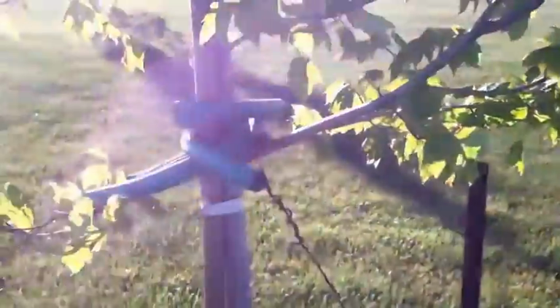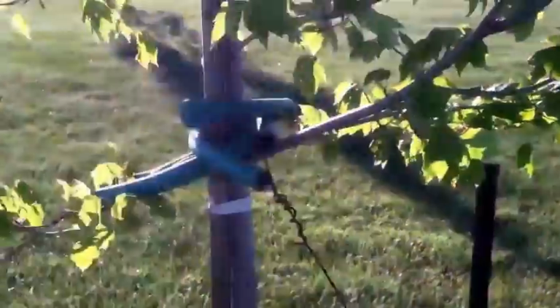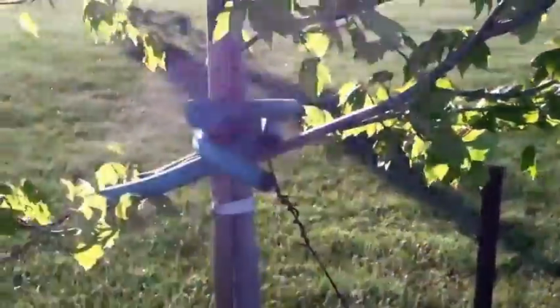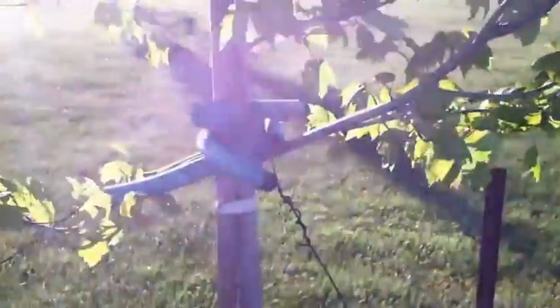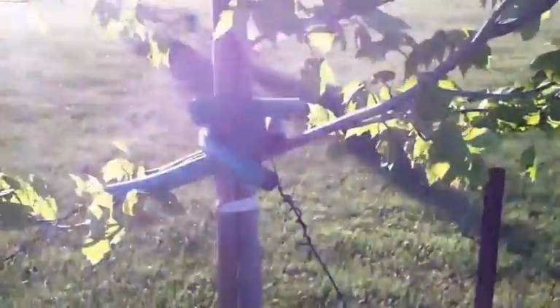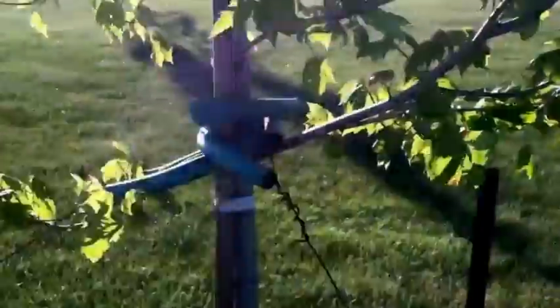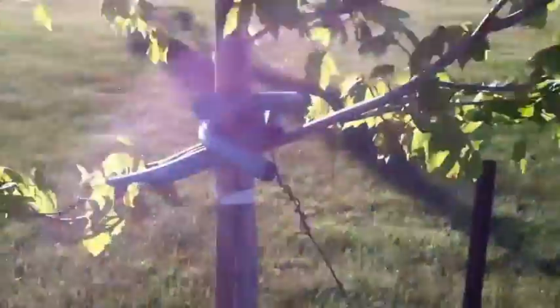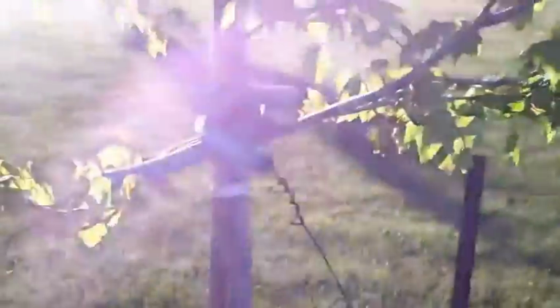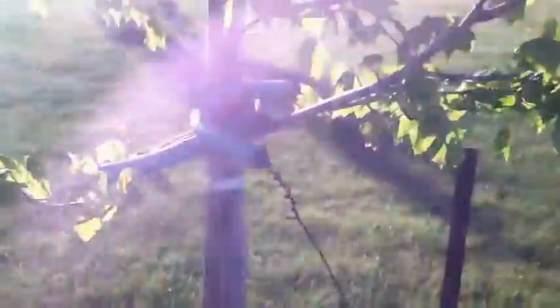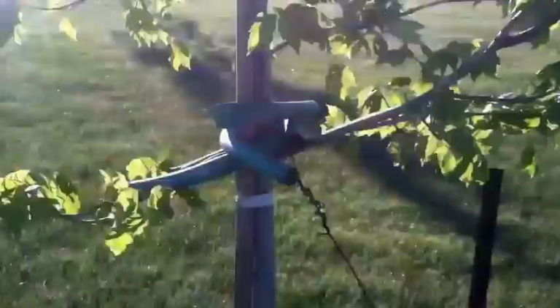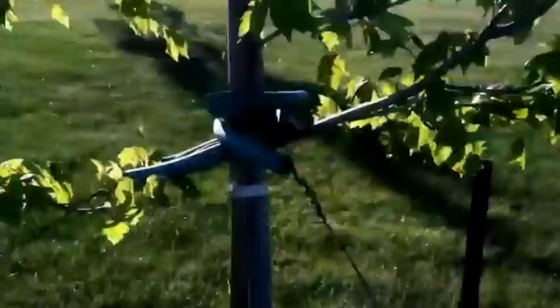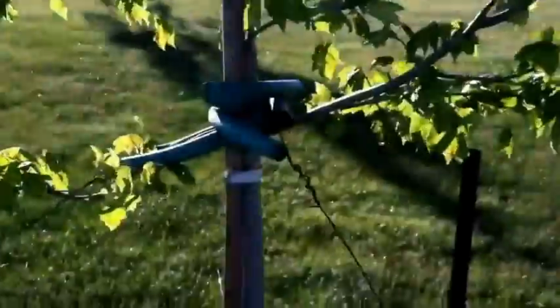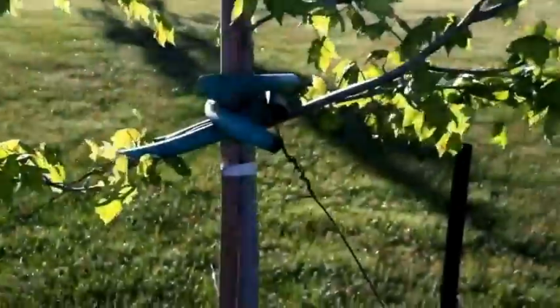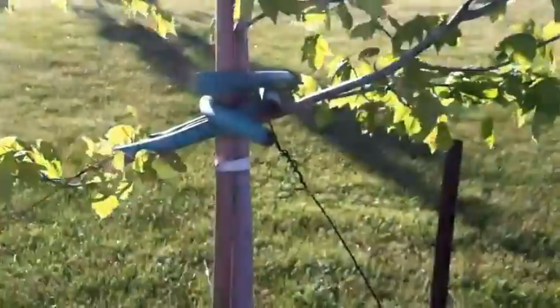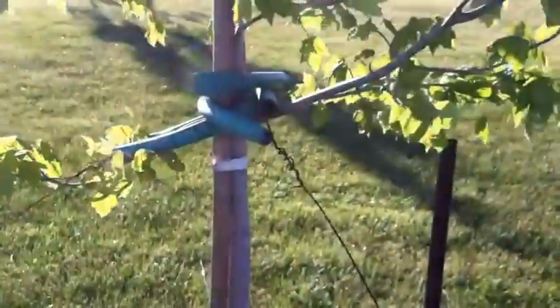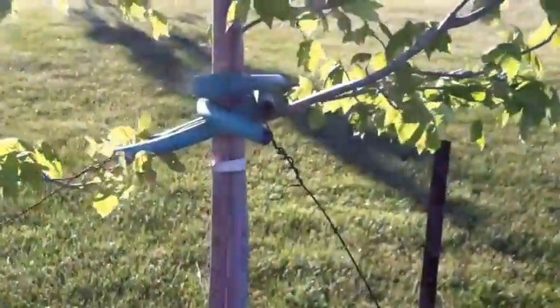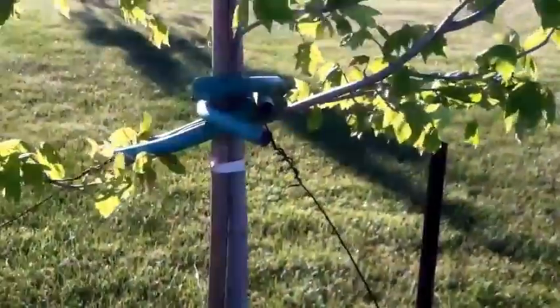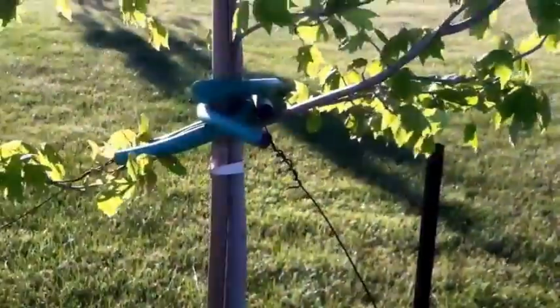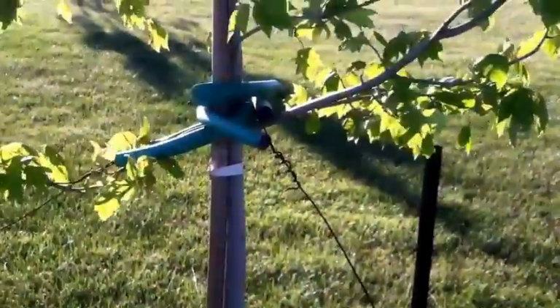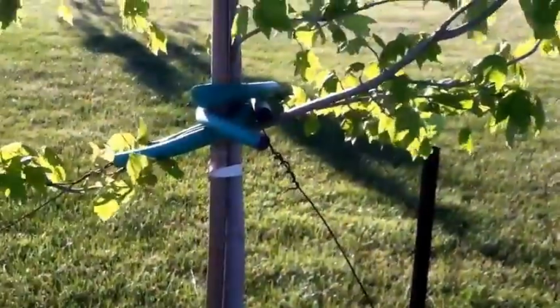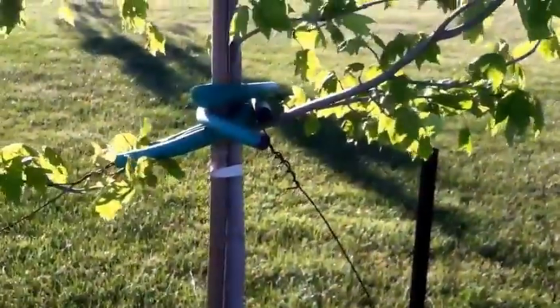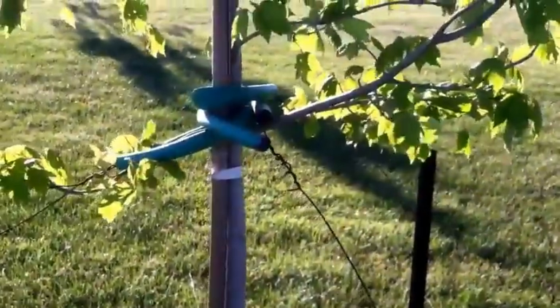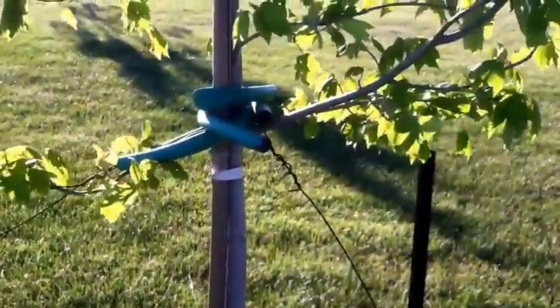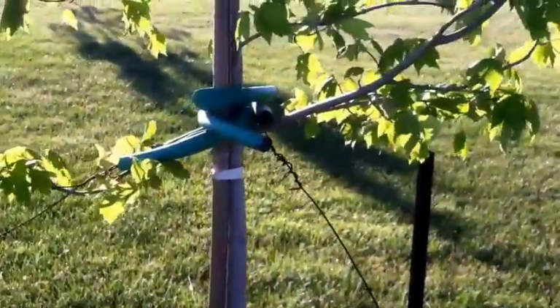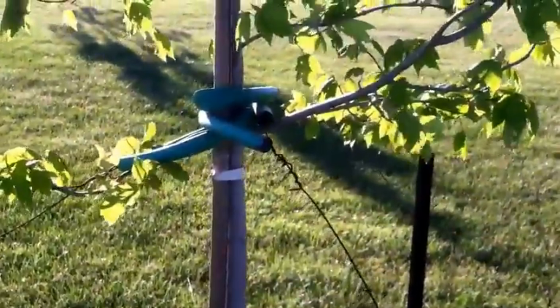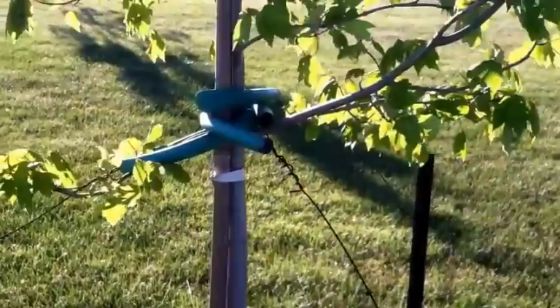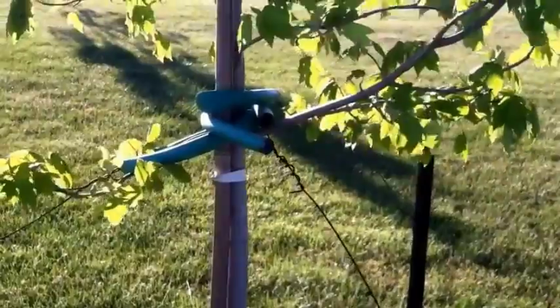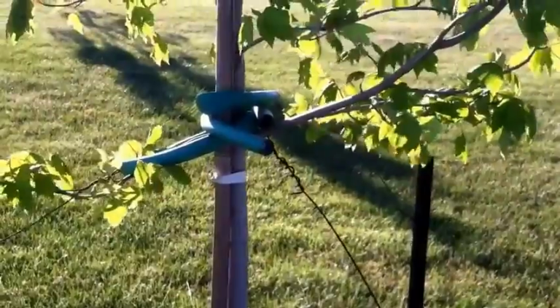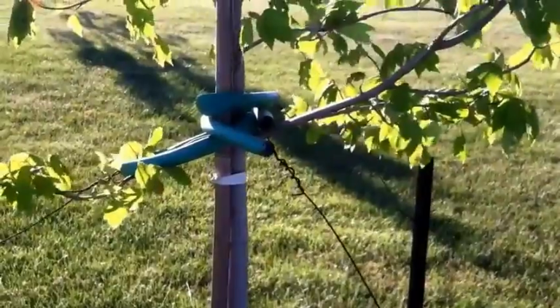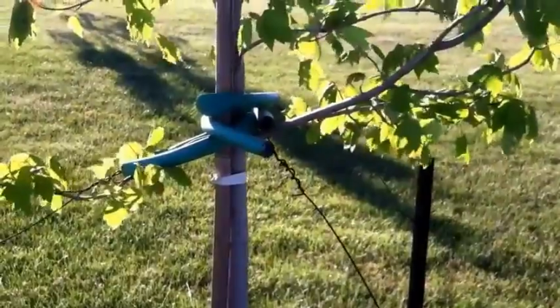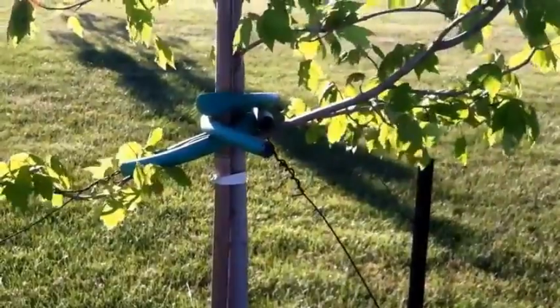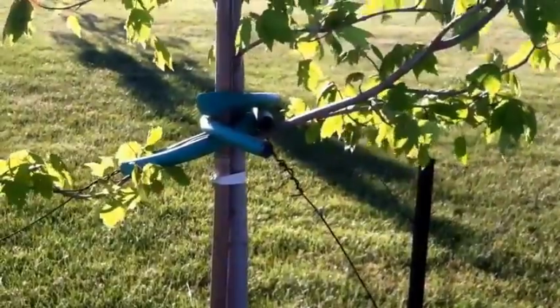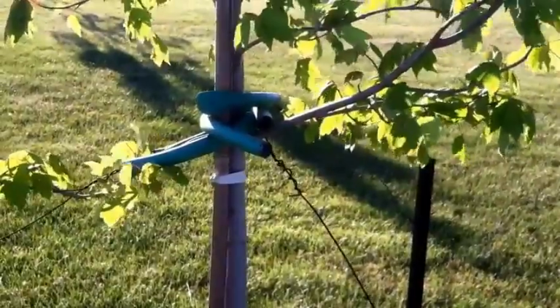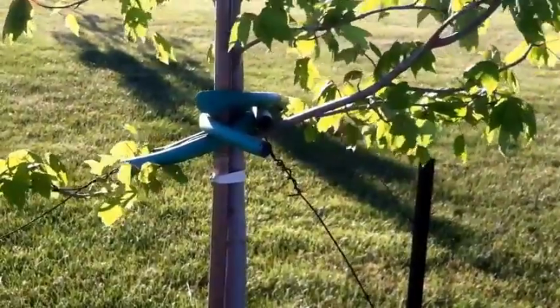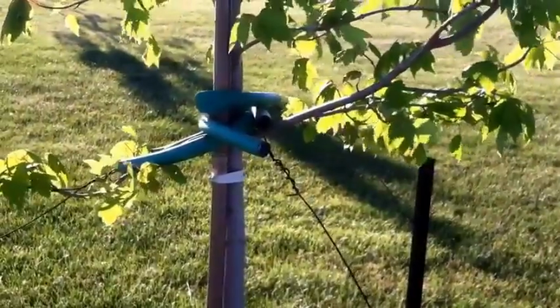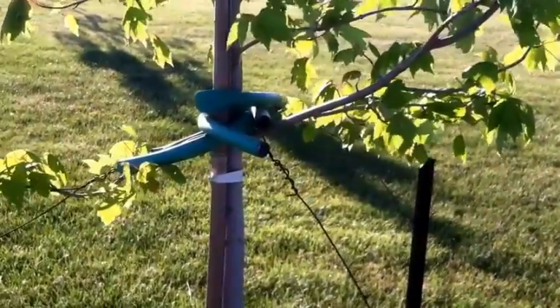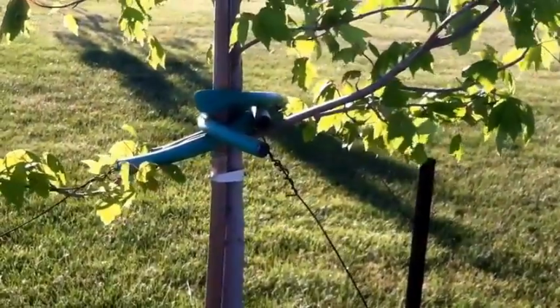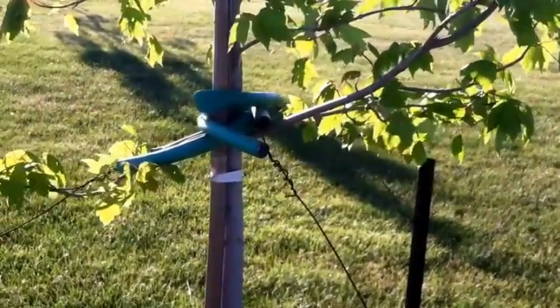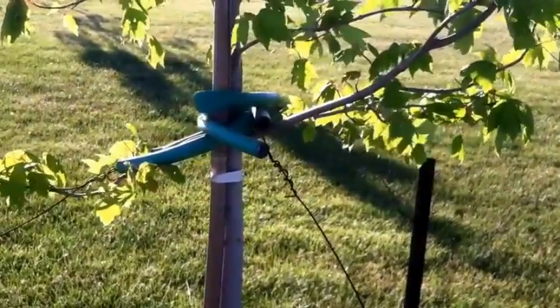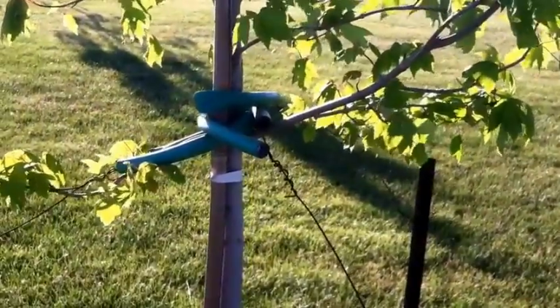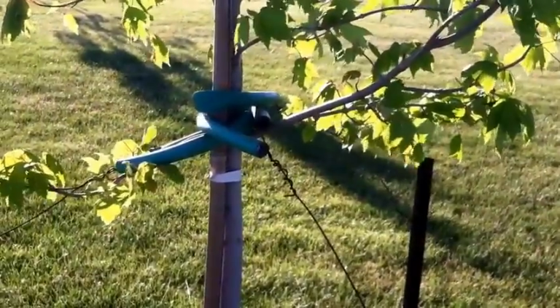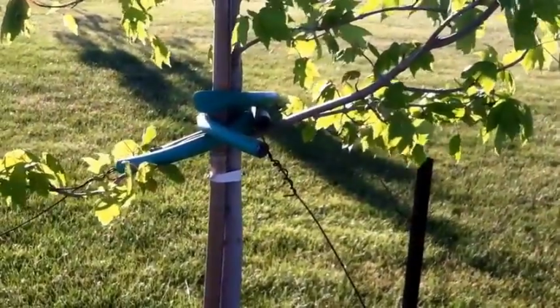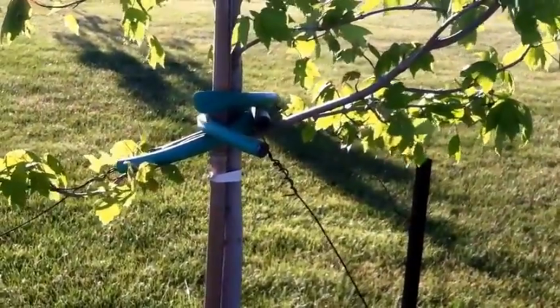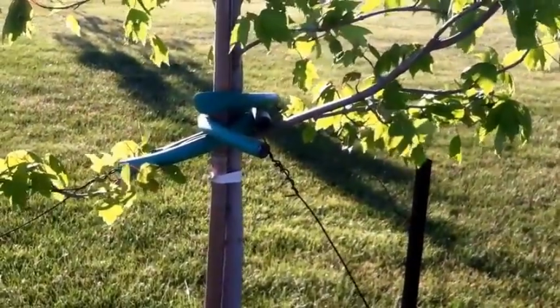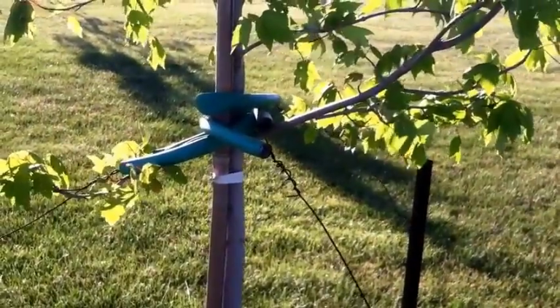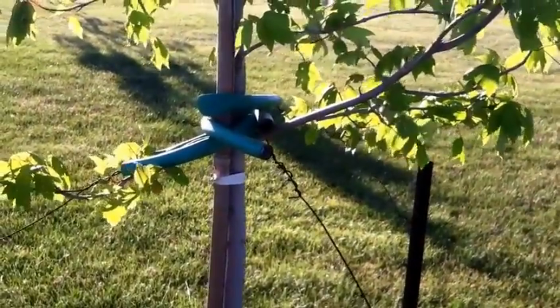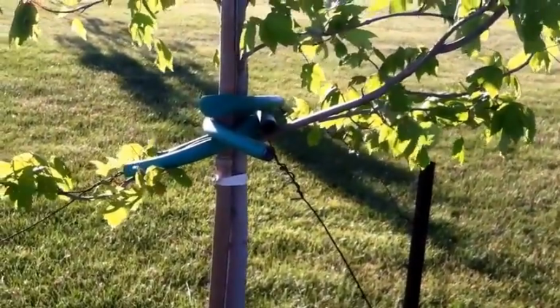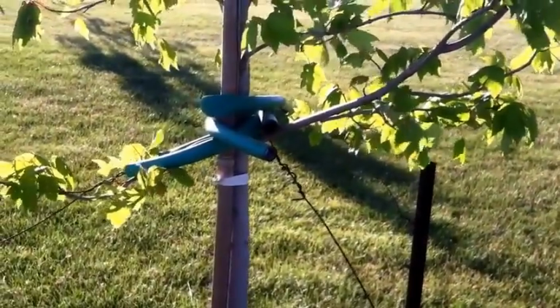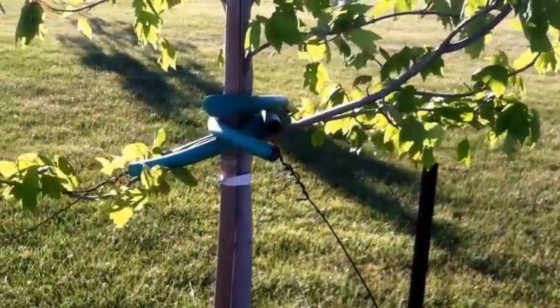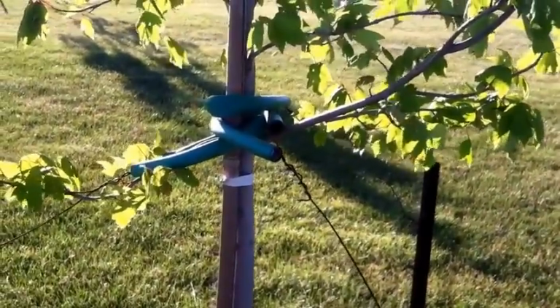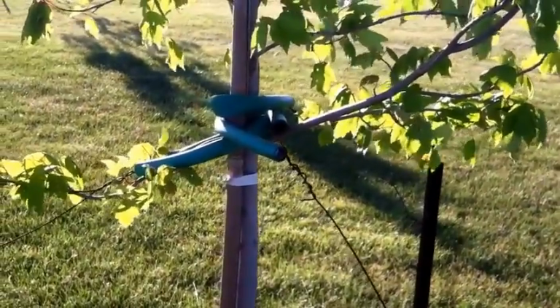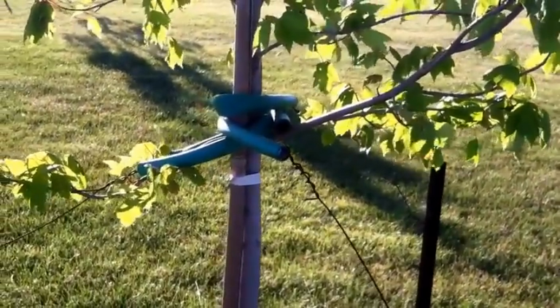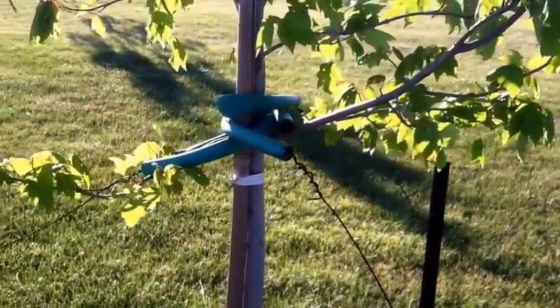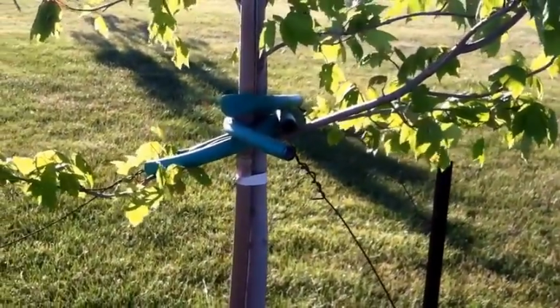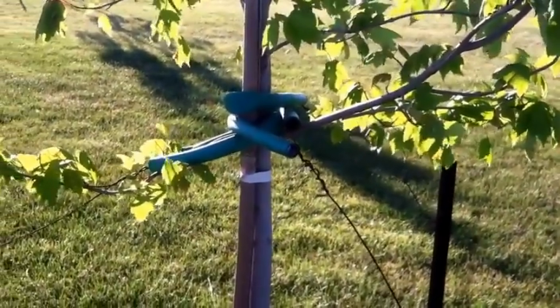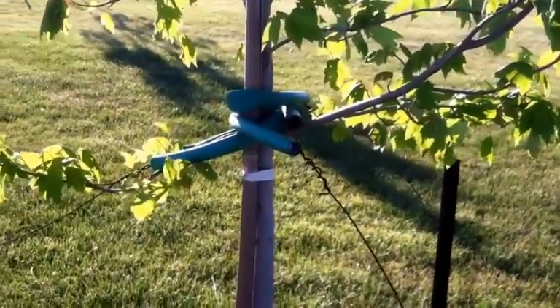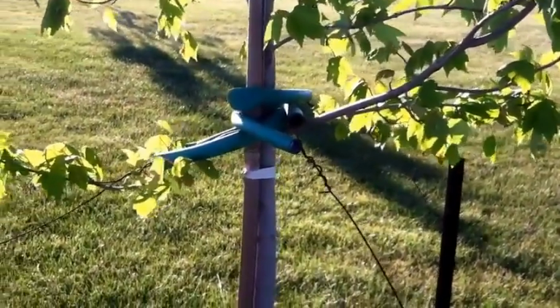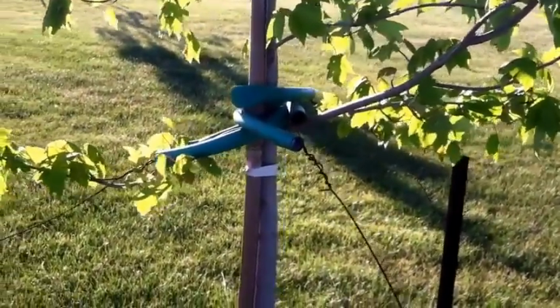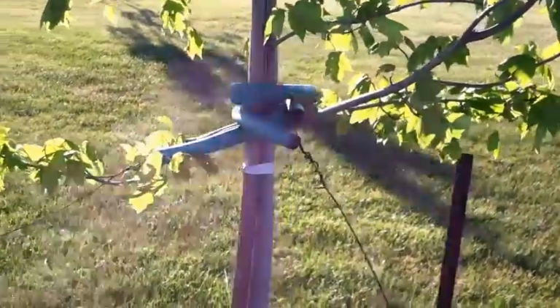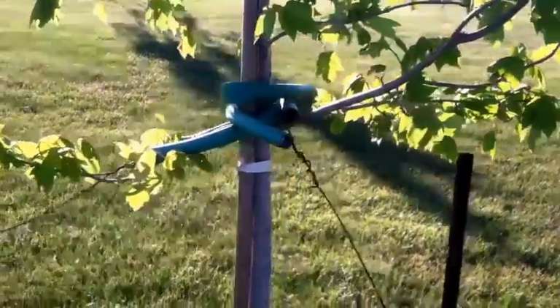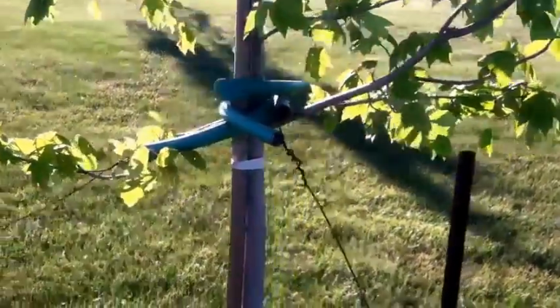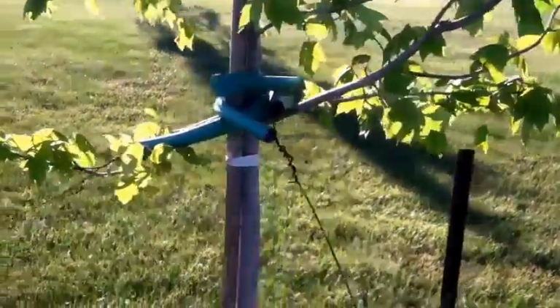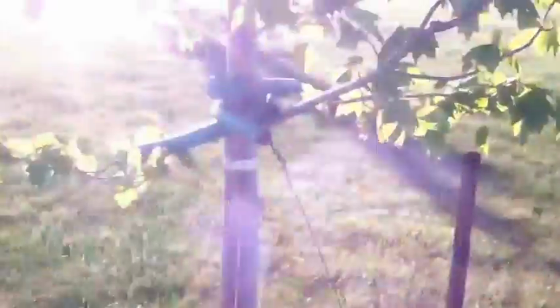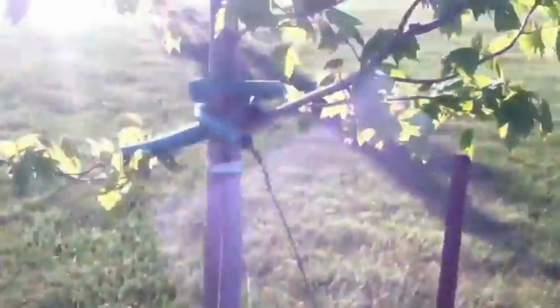That's our tree planting tip of the day from Garden Works Projects. I'm Marshall Blake. God bless you.